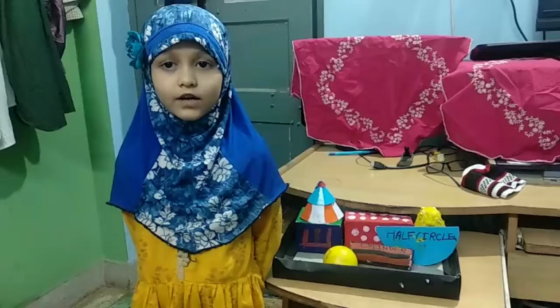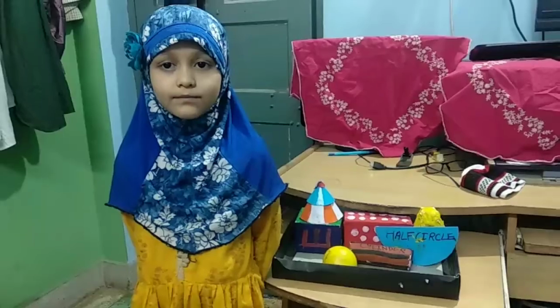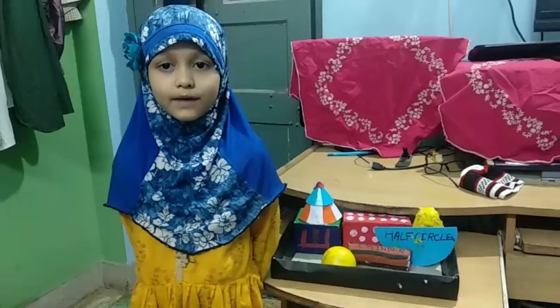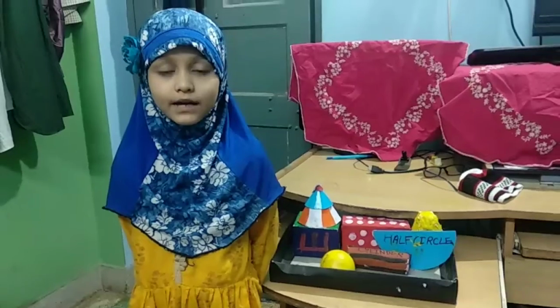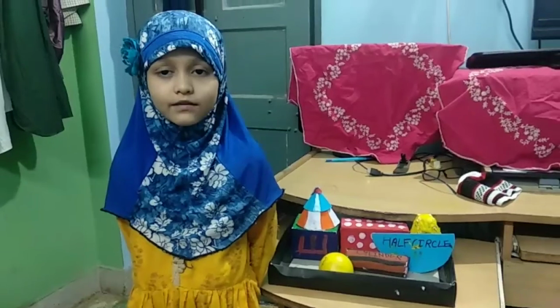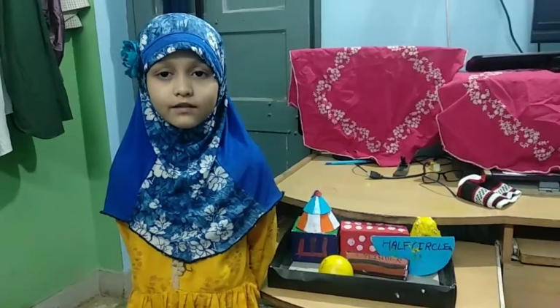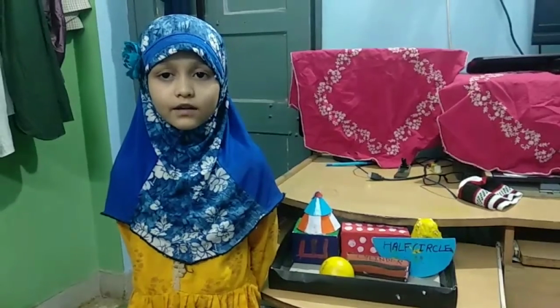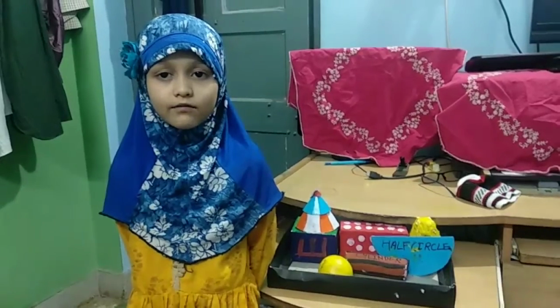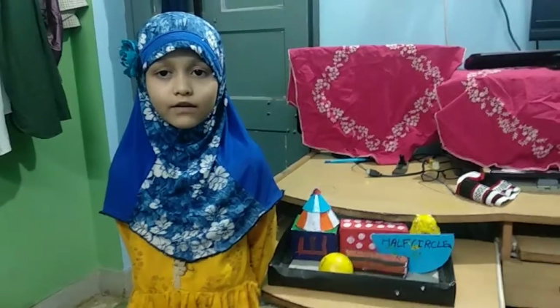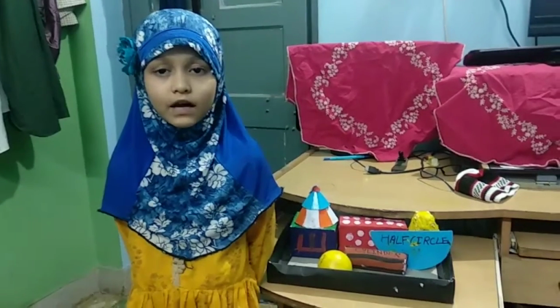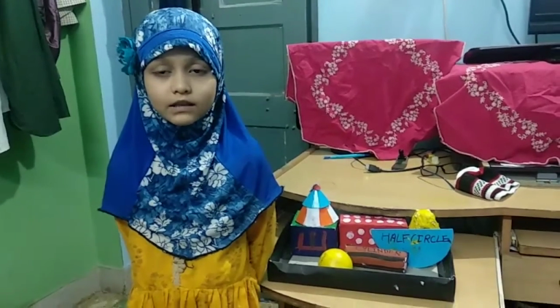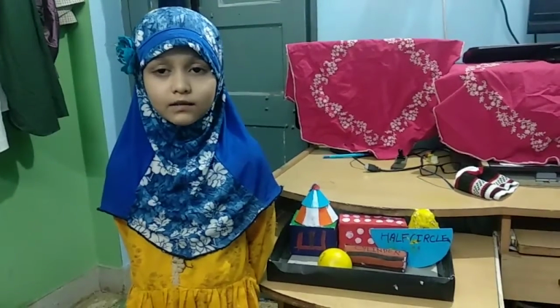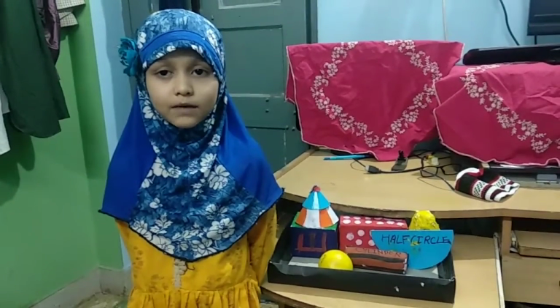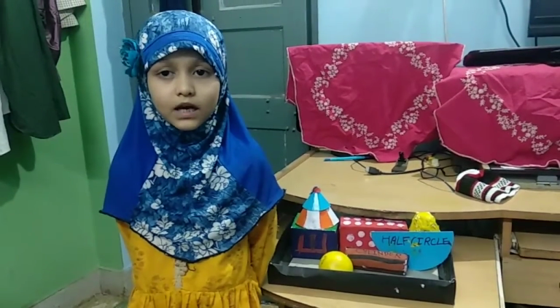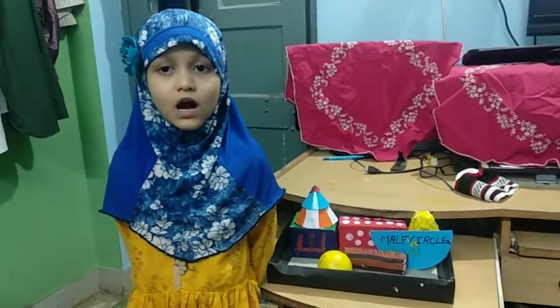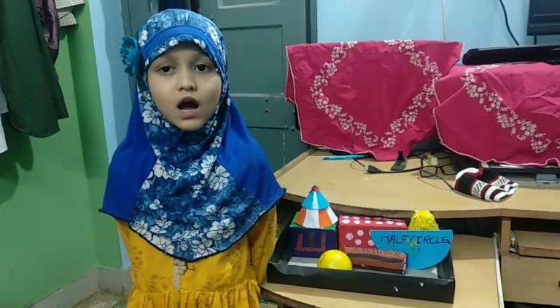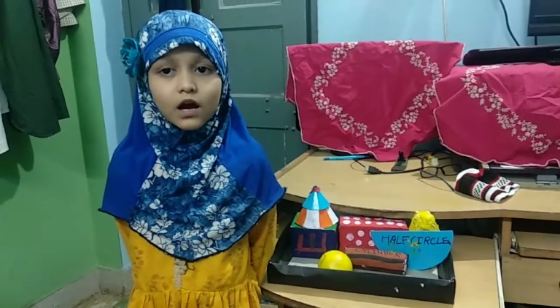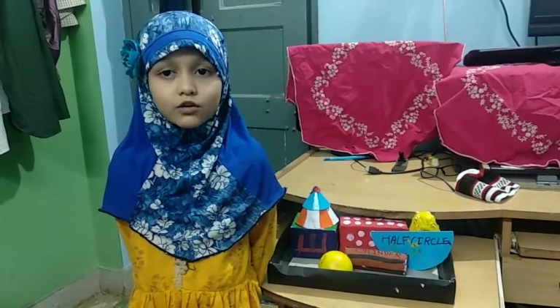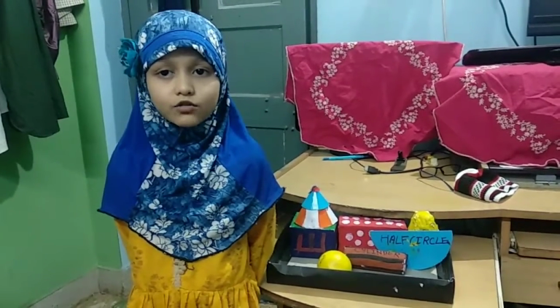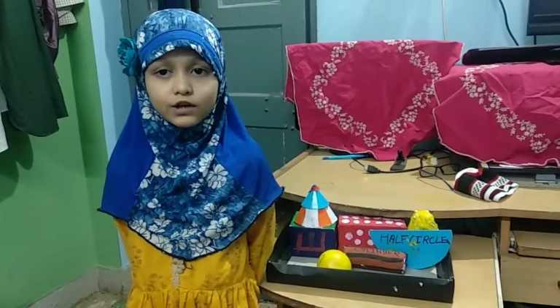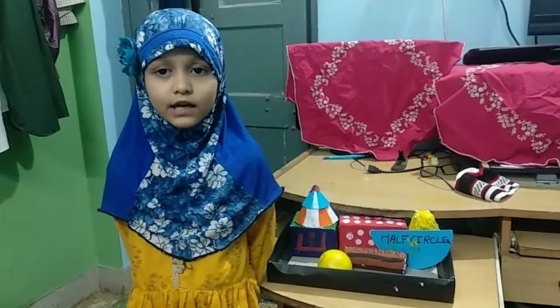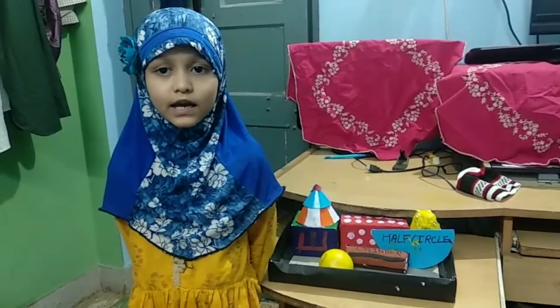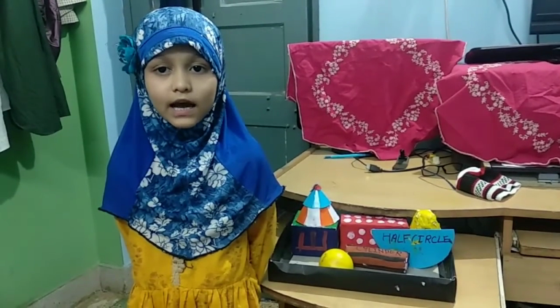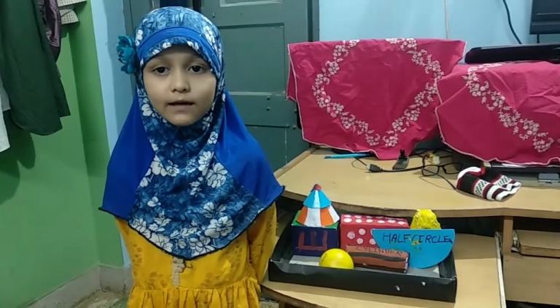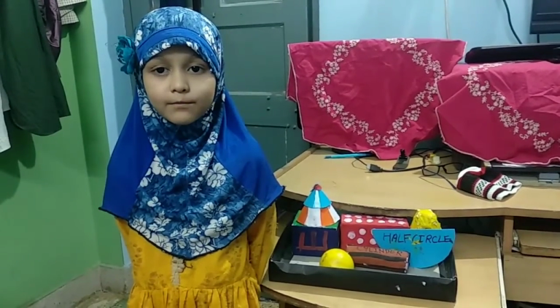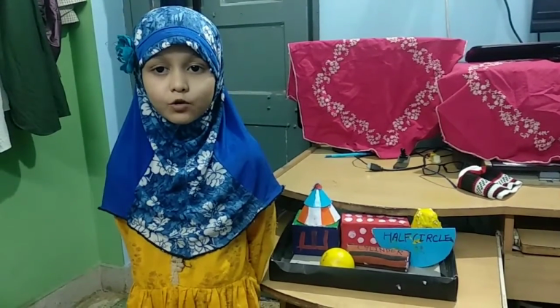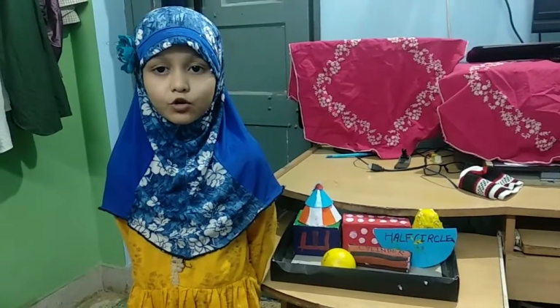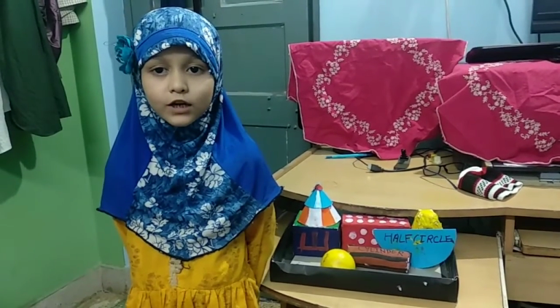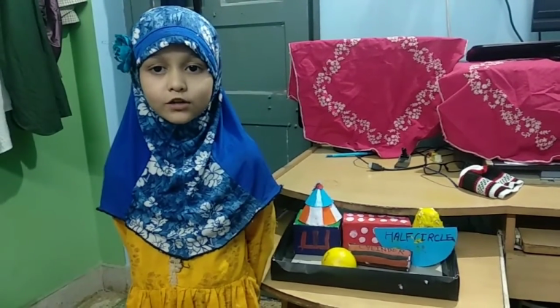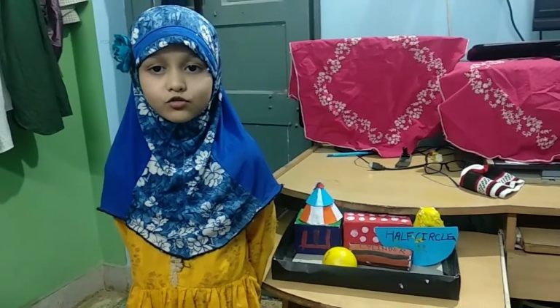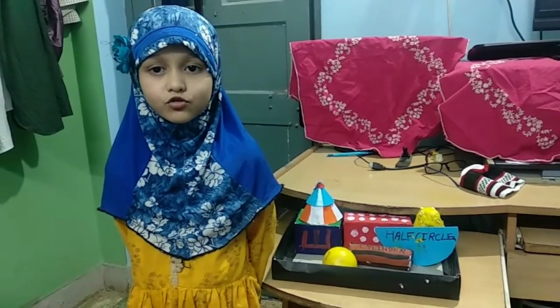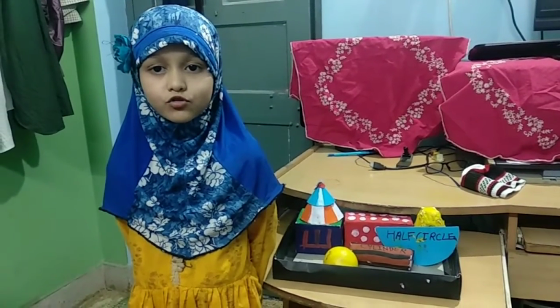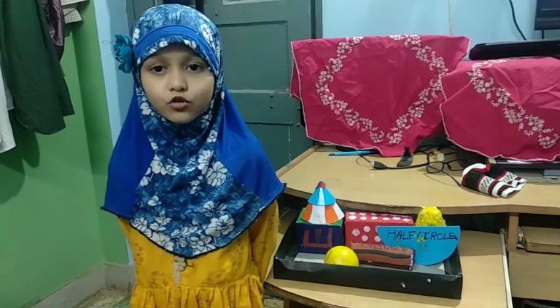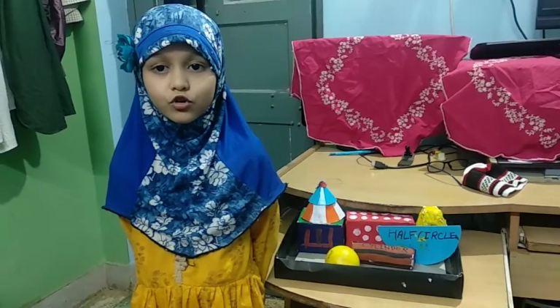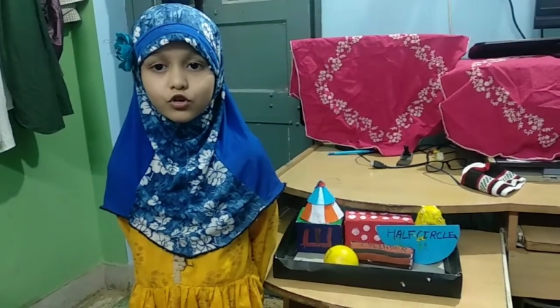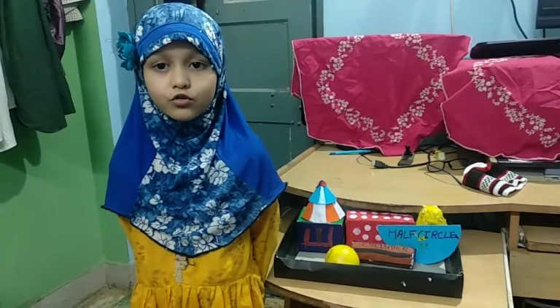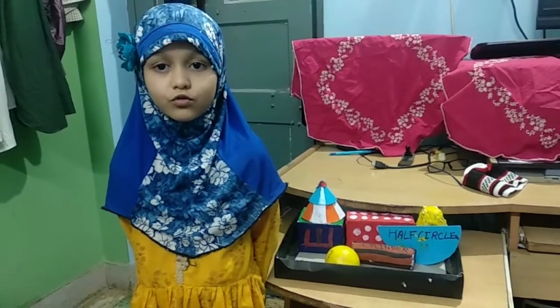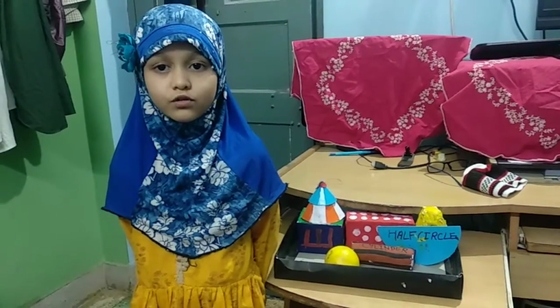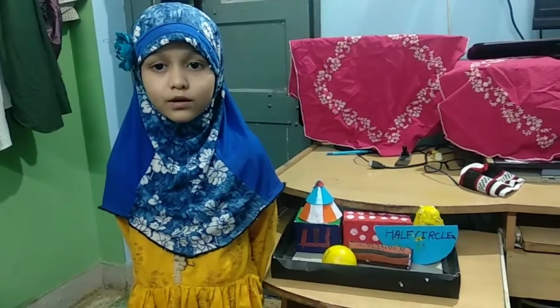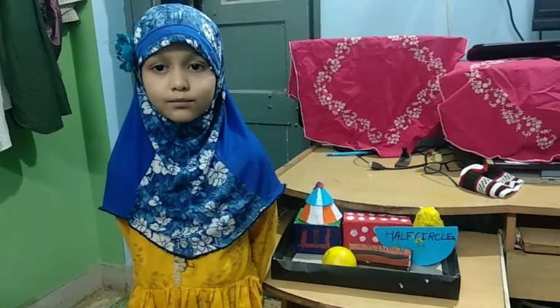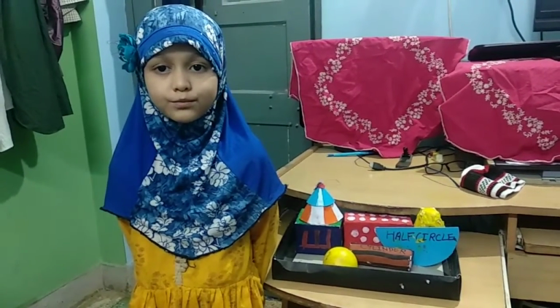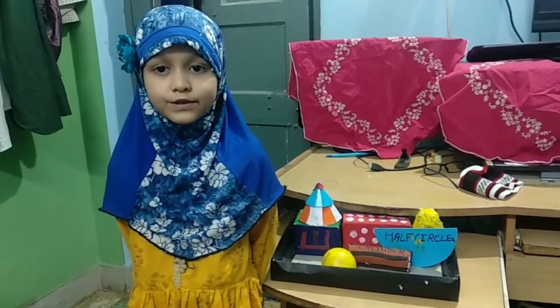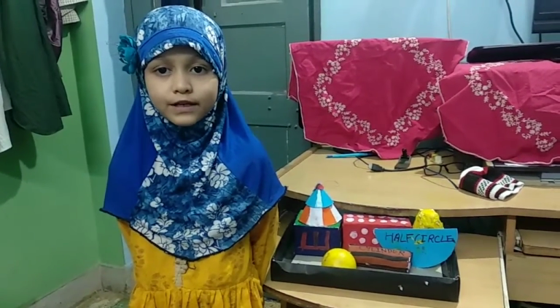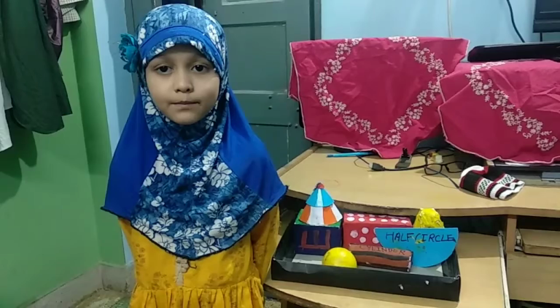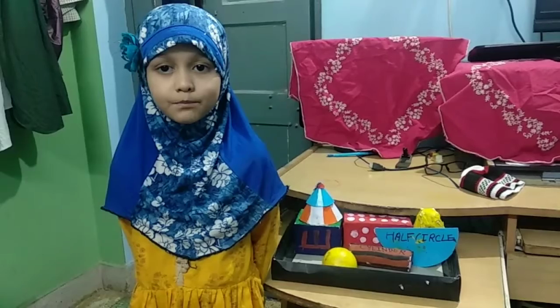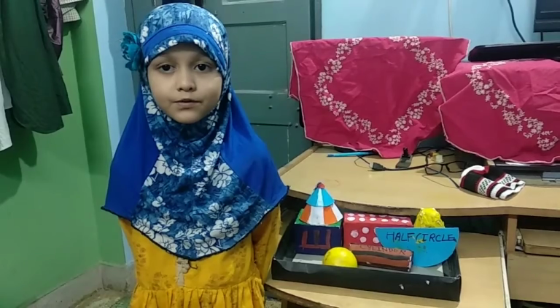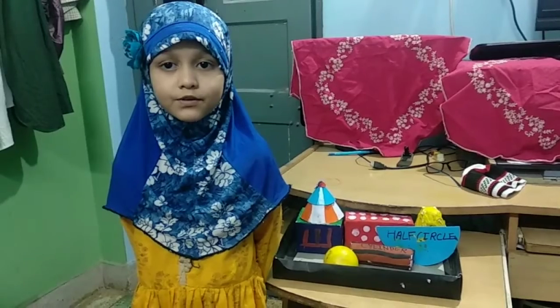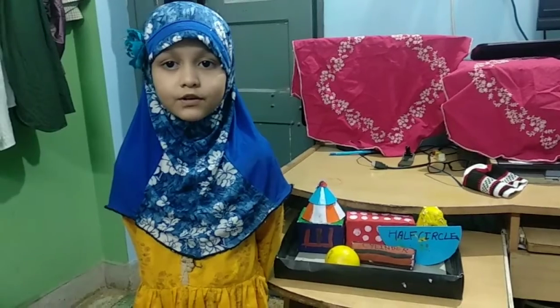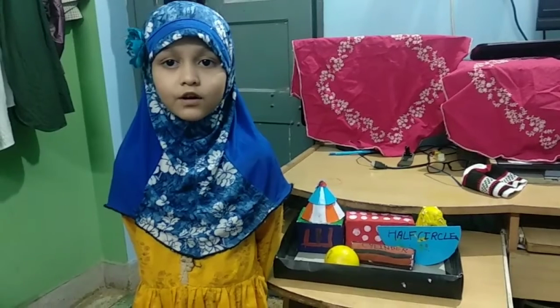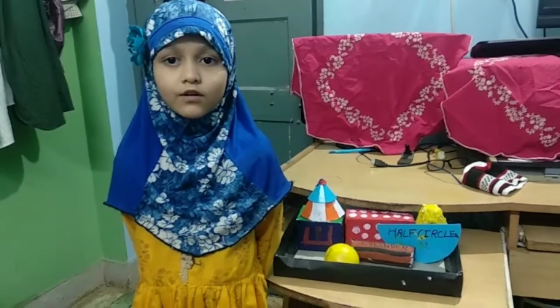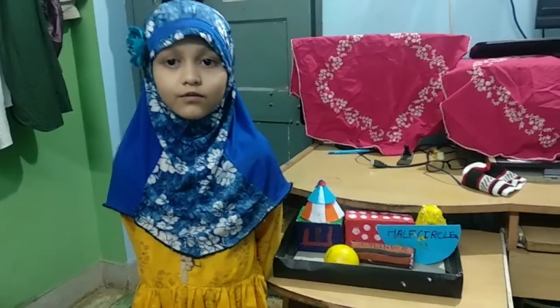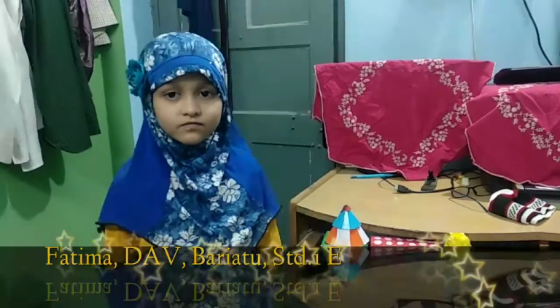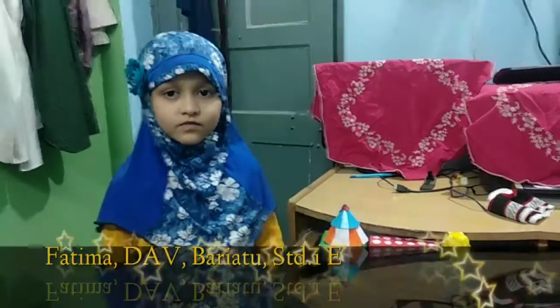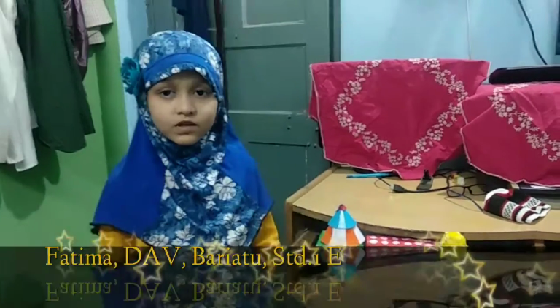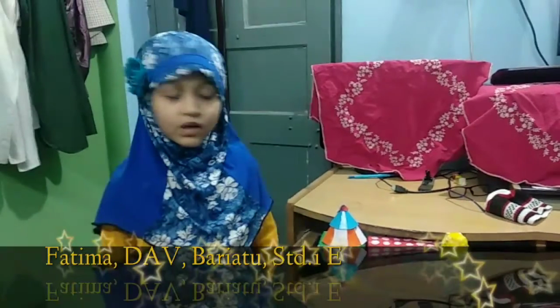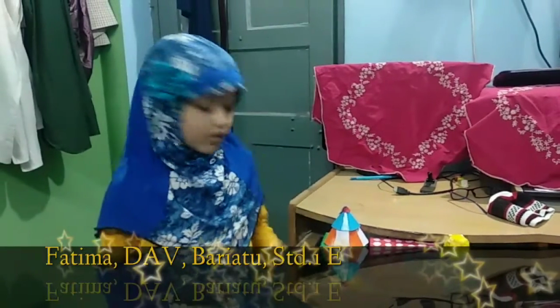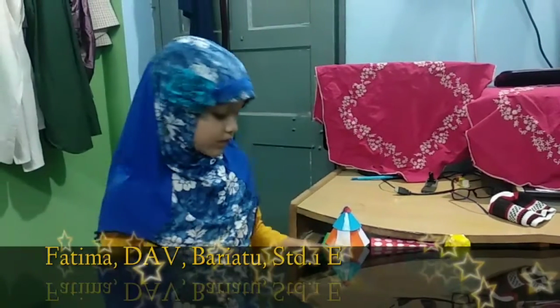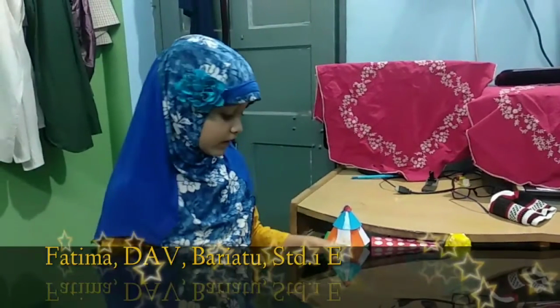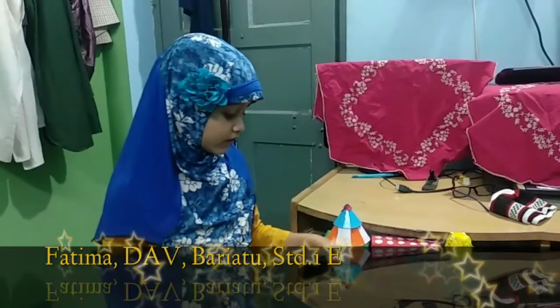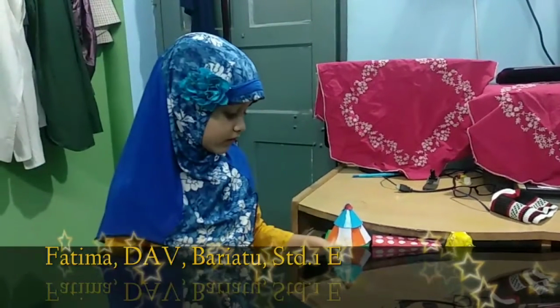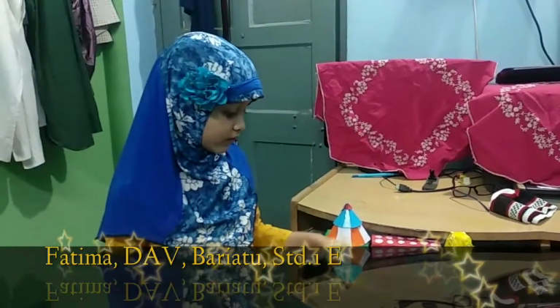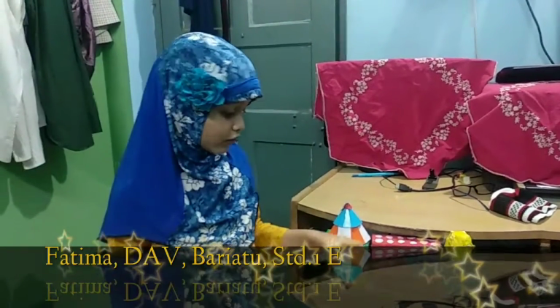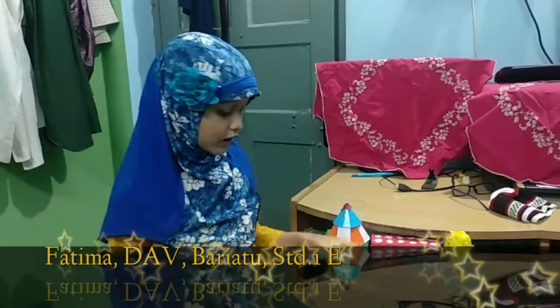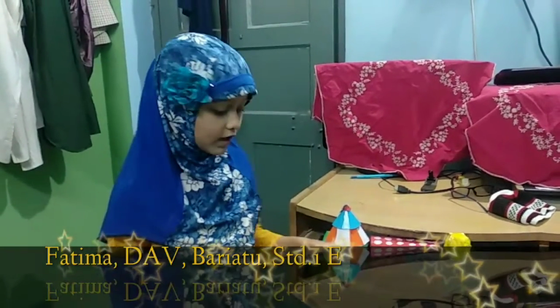I am Fatima. Today I am going to show you some shapes. First of all,